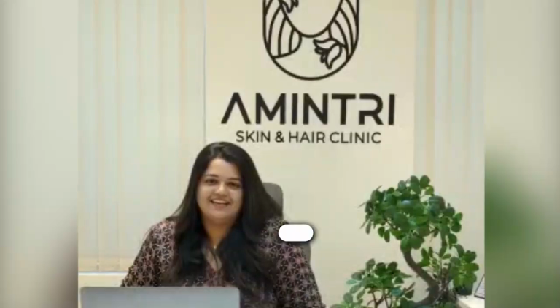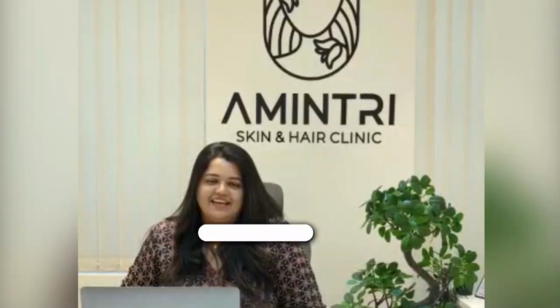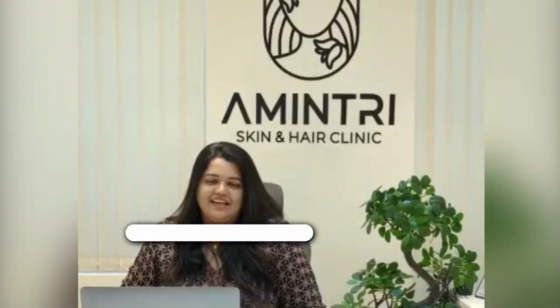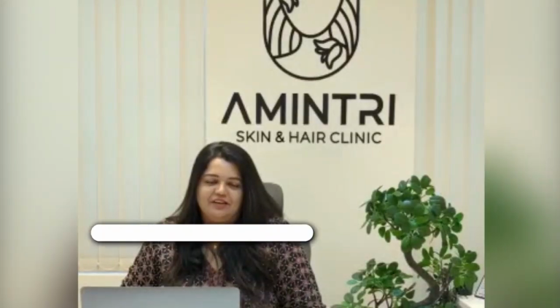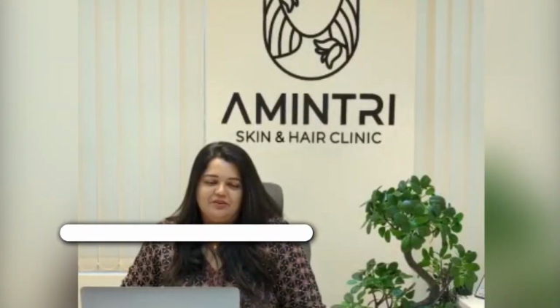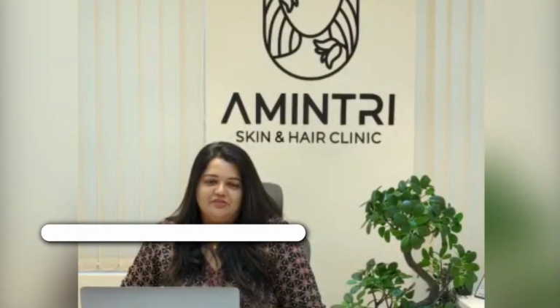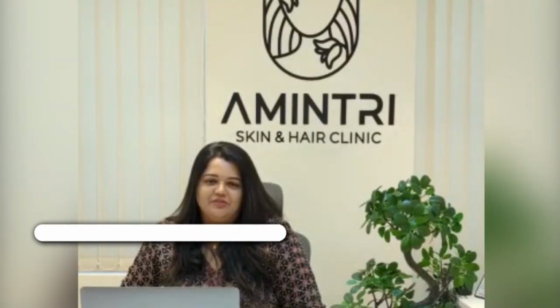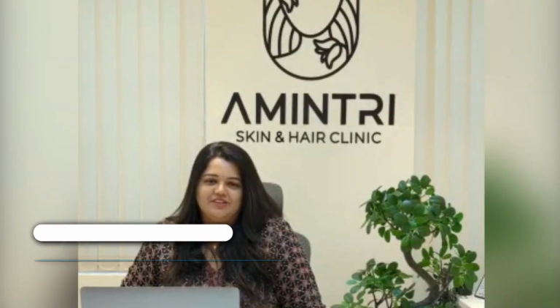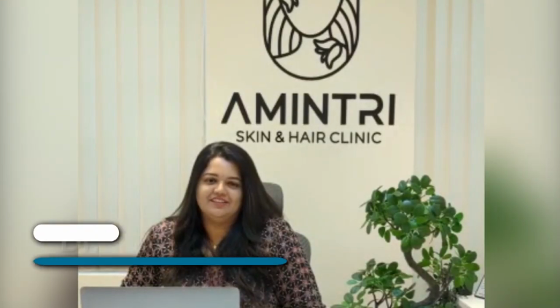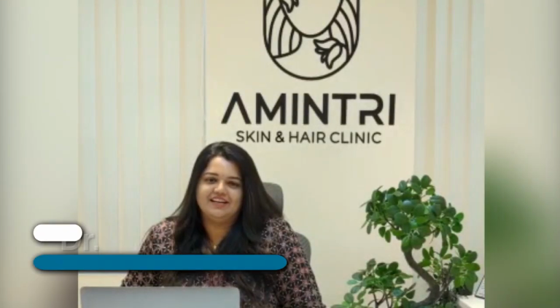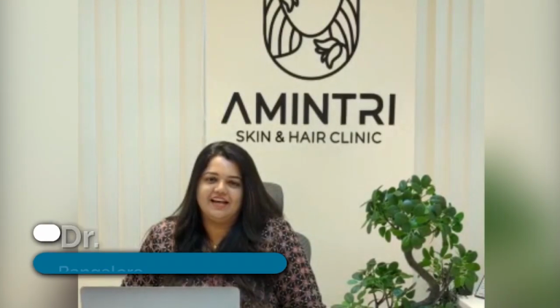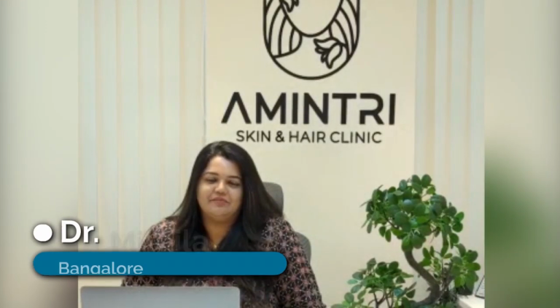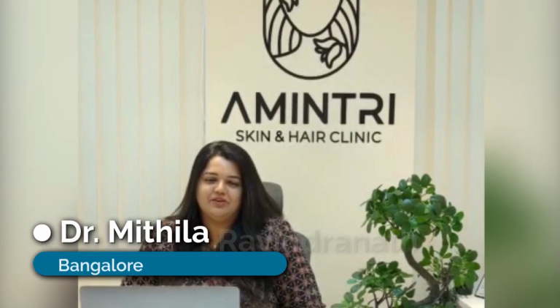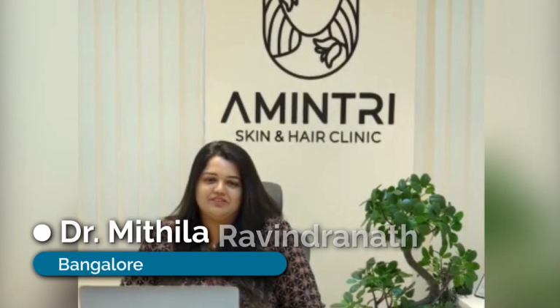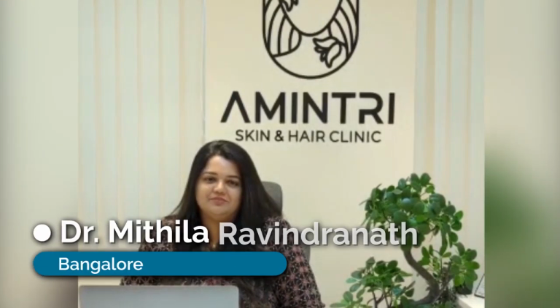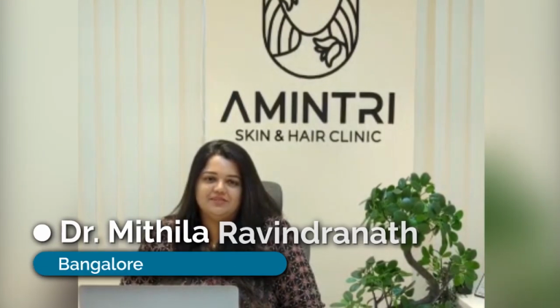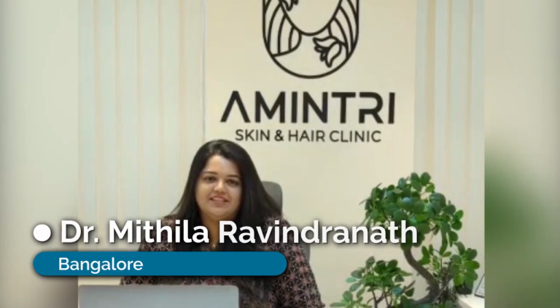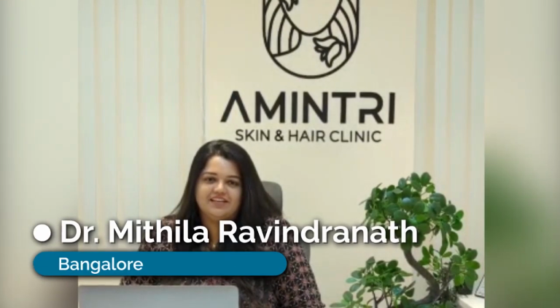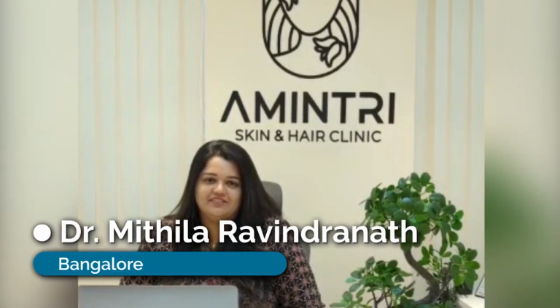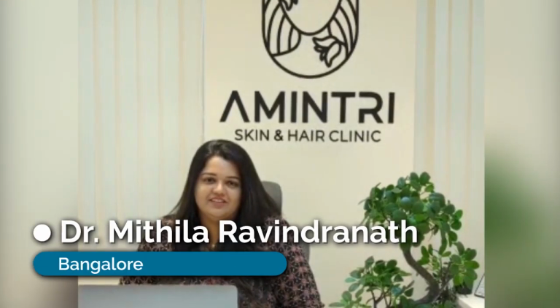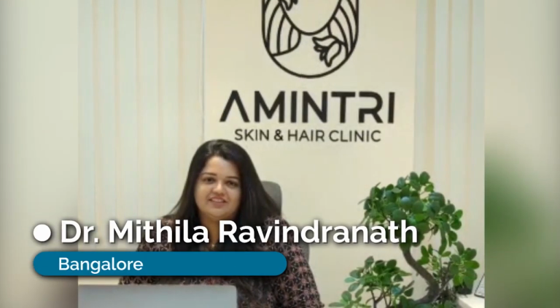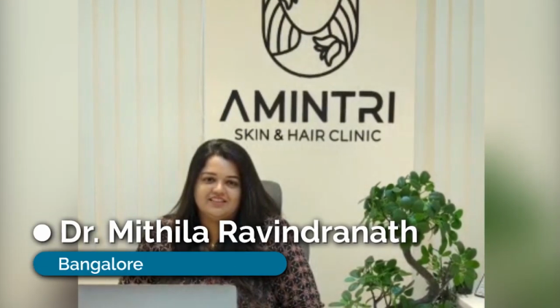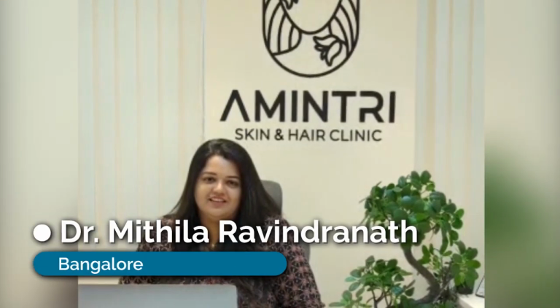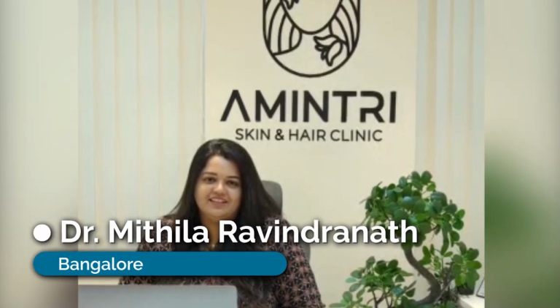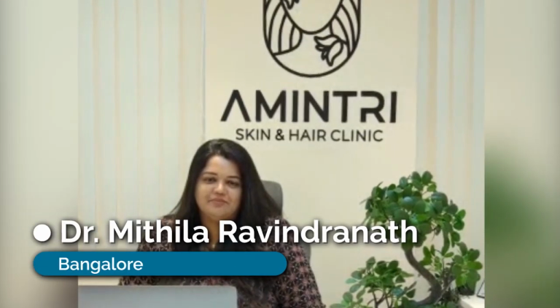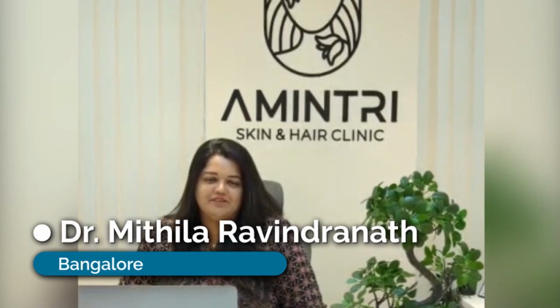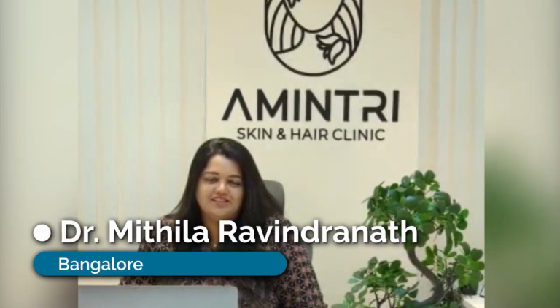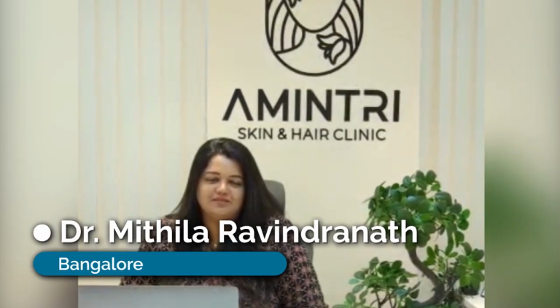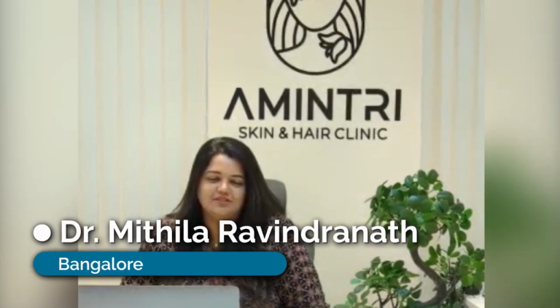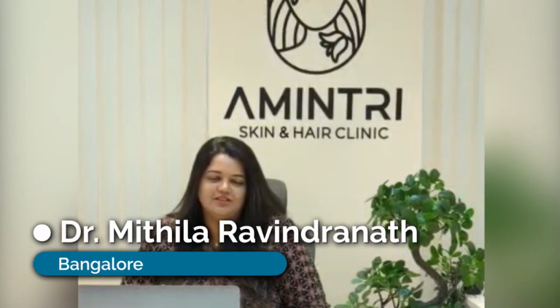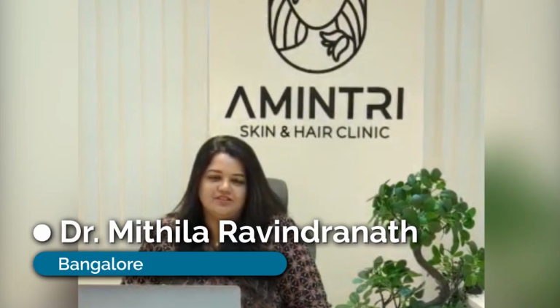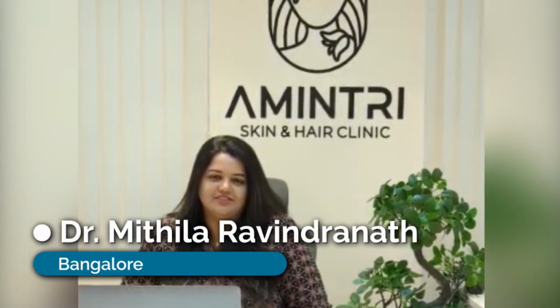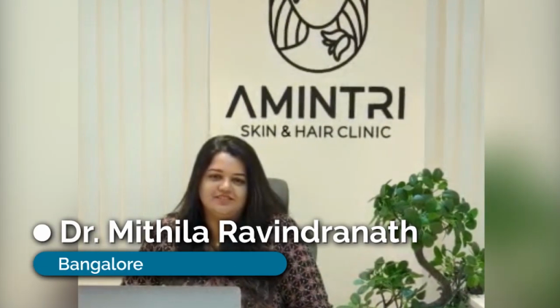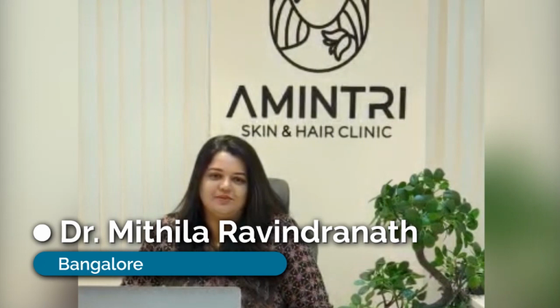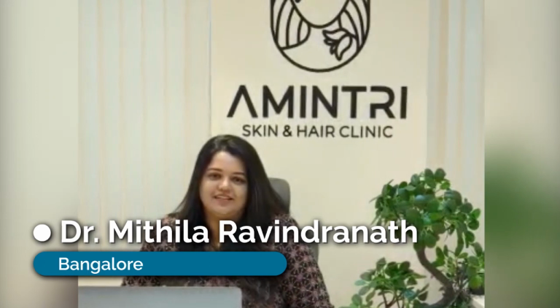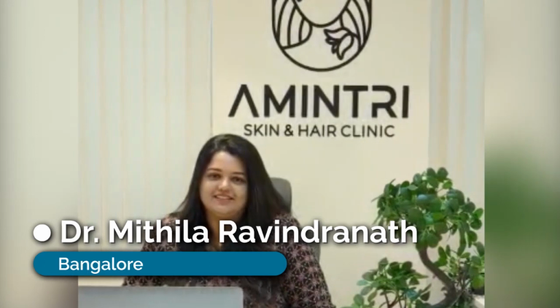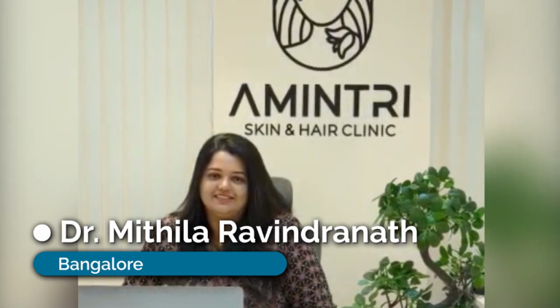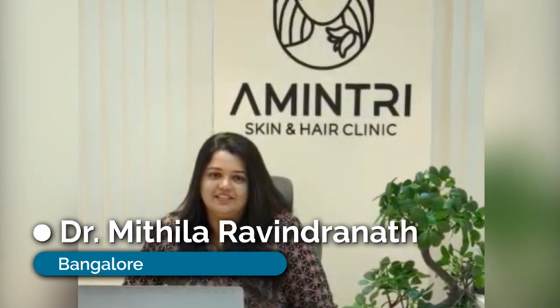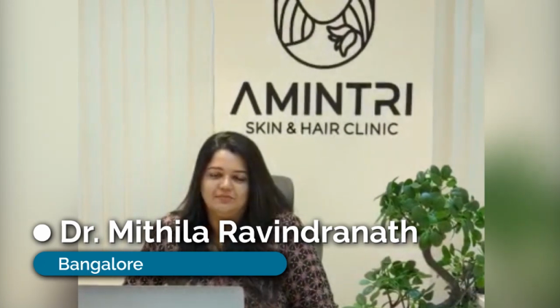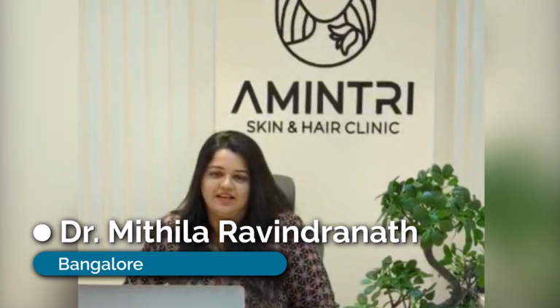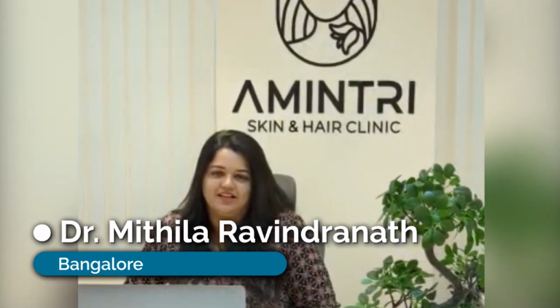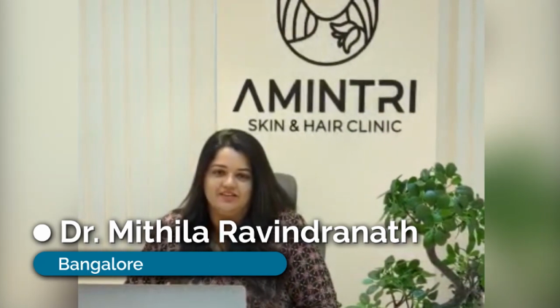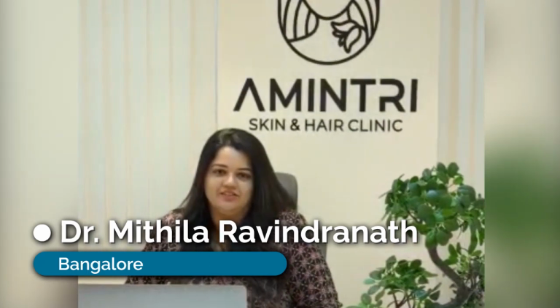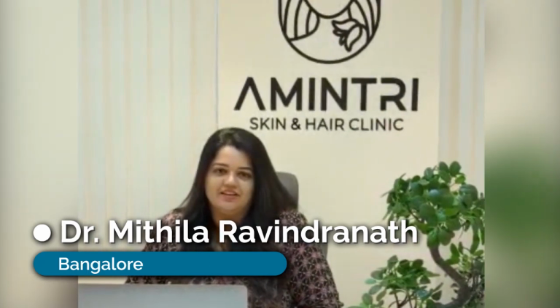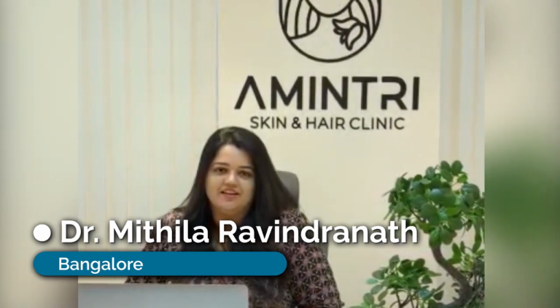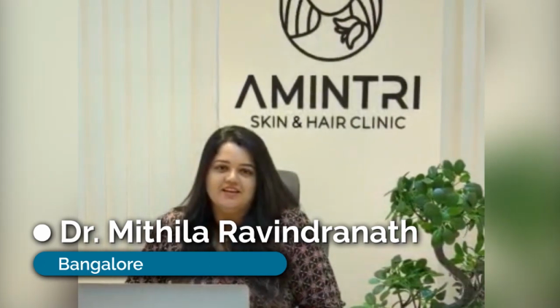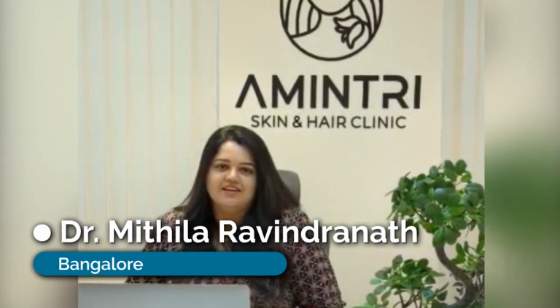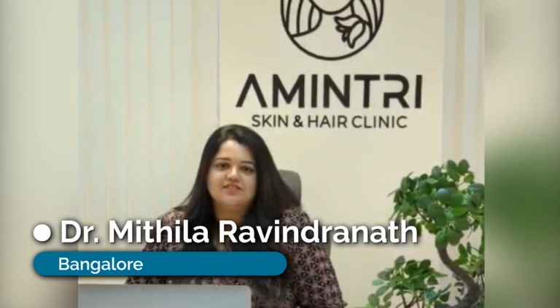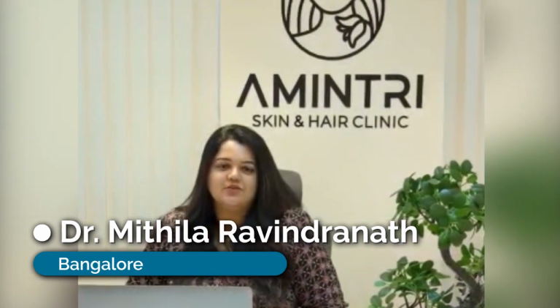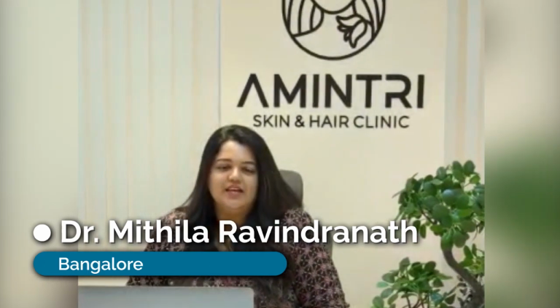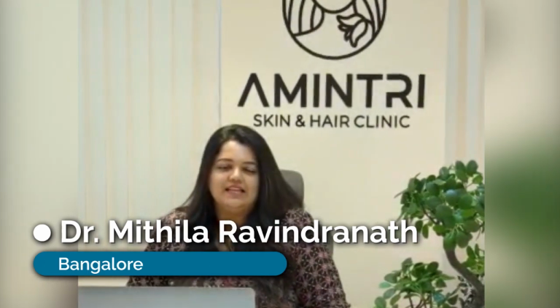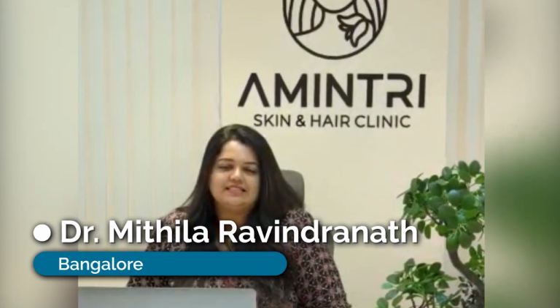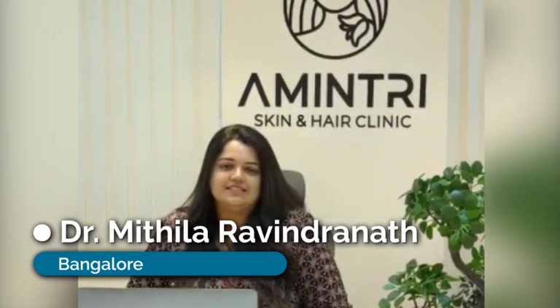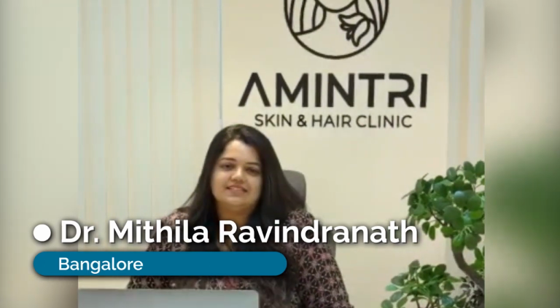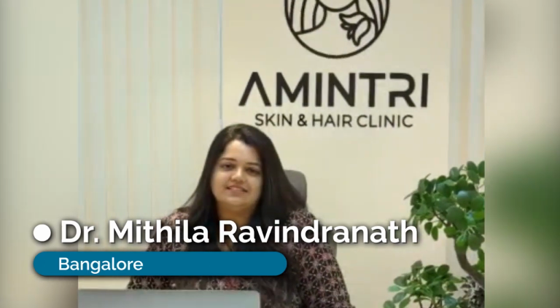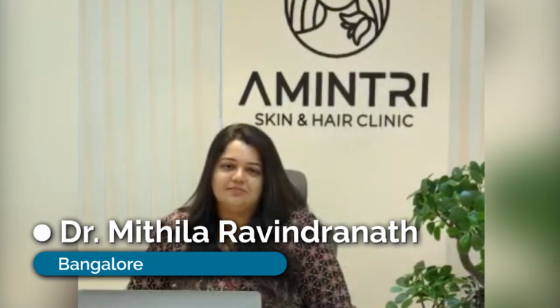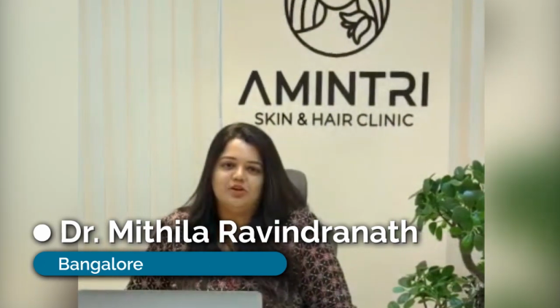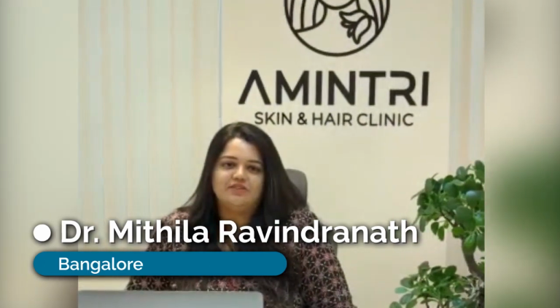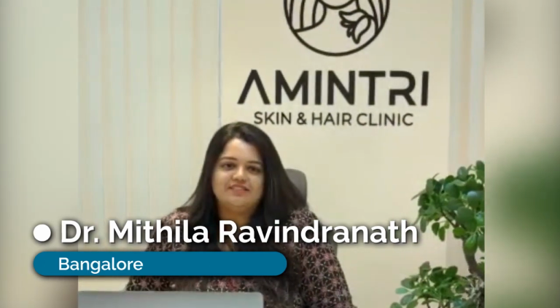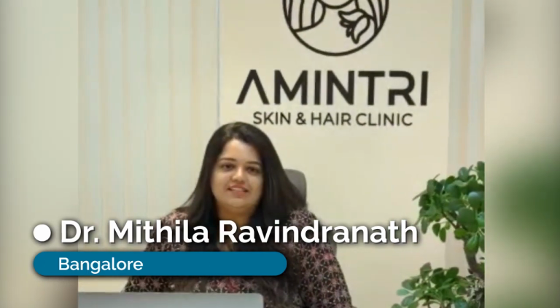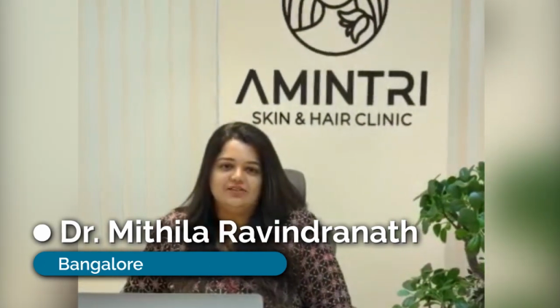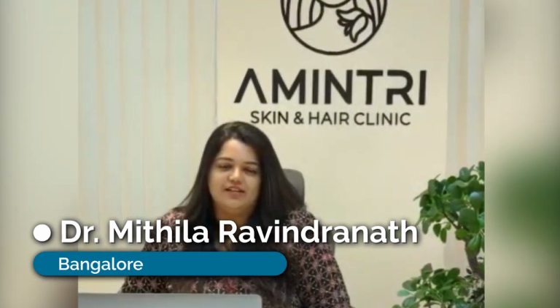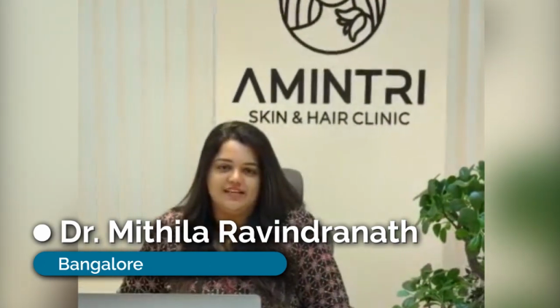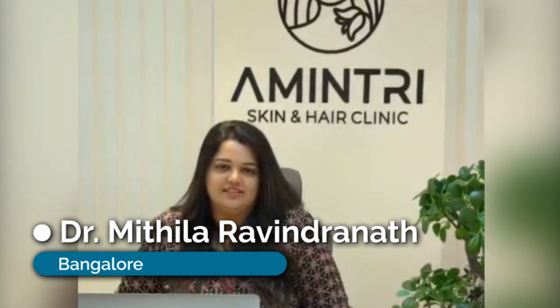Hello everyone, I am Dr. Nithila Ravindanath, MD Dermatologist practicing in Bangalore. Today let's discuss about vitiligo diet.